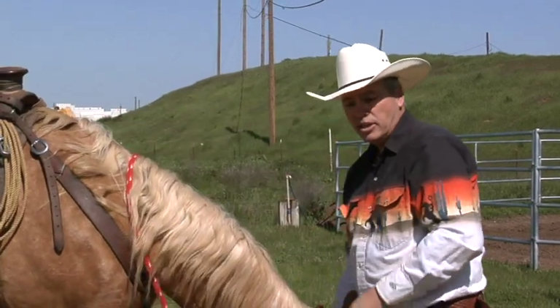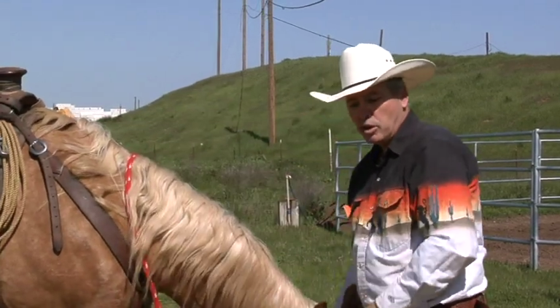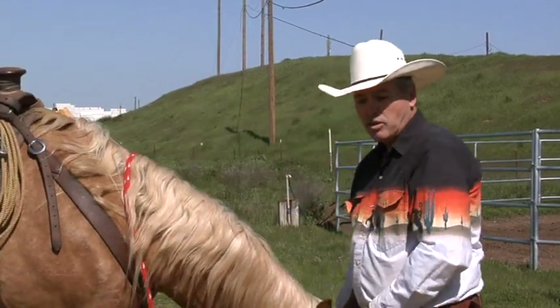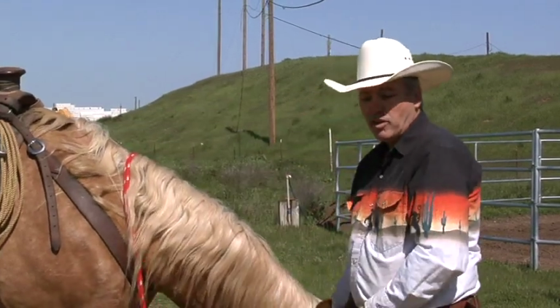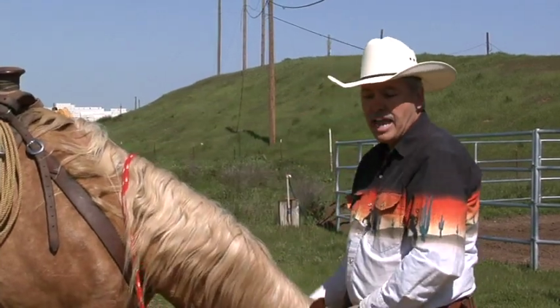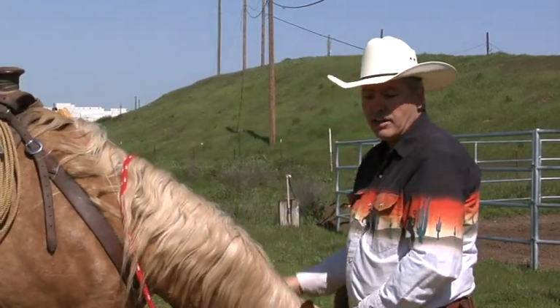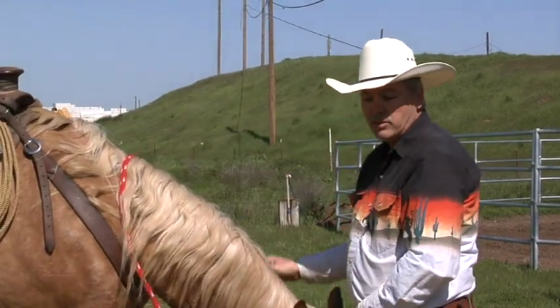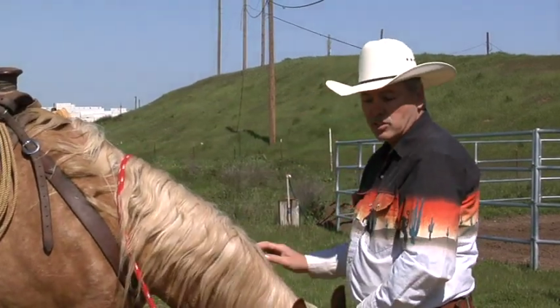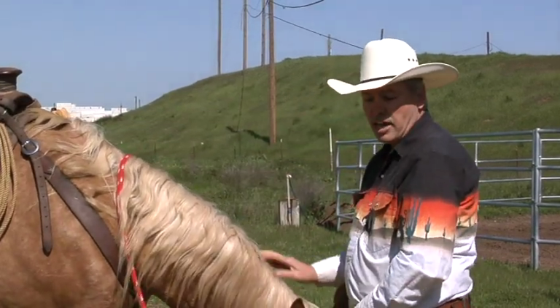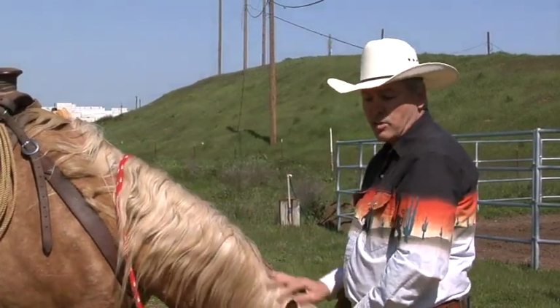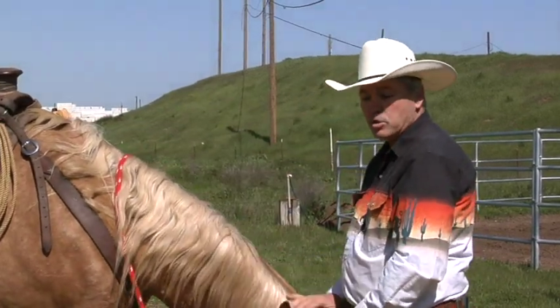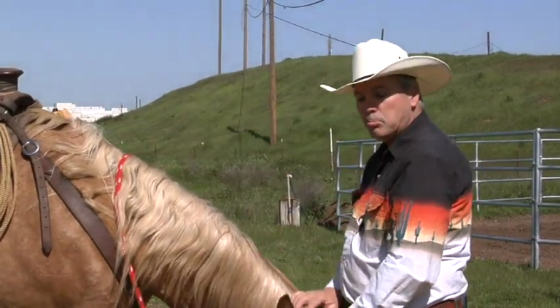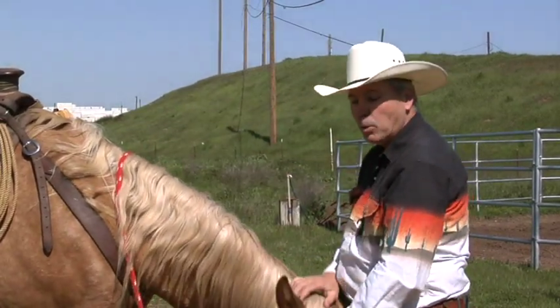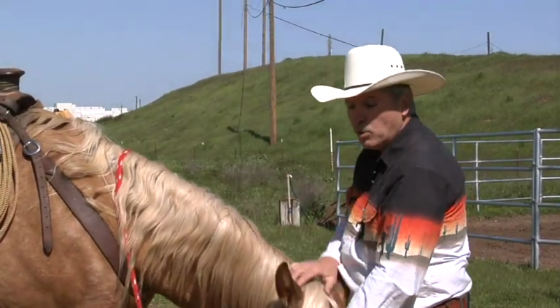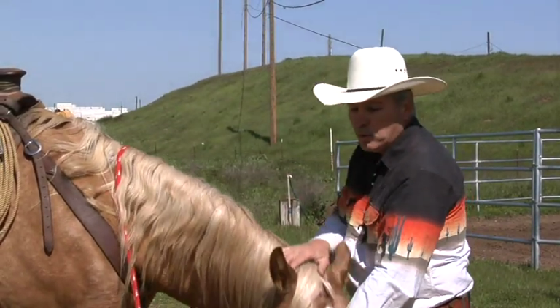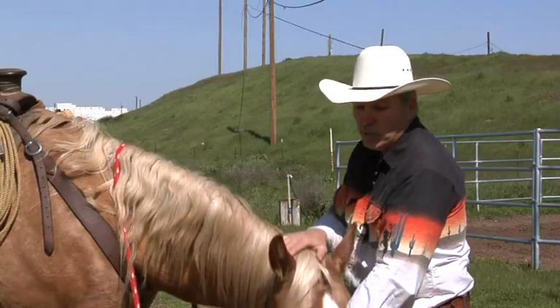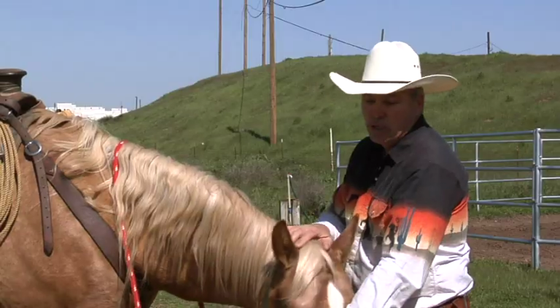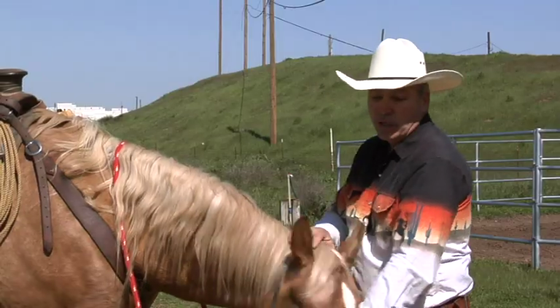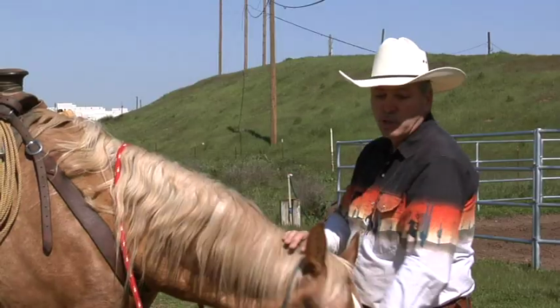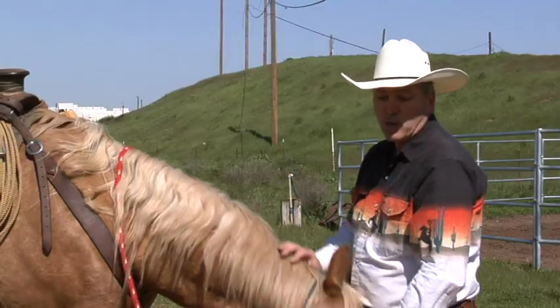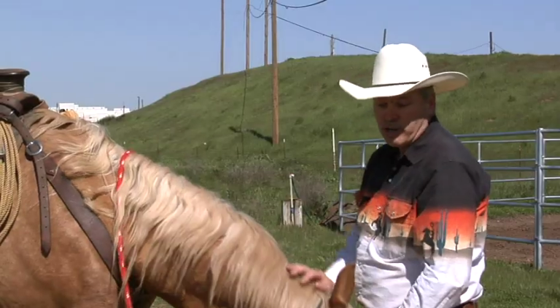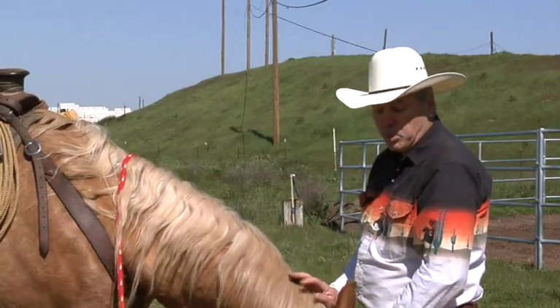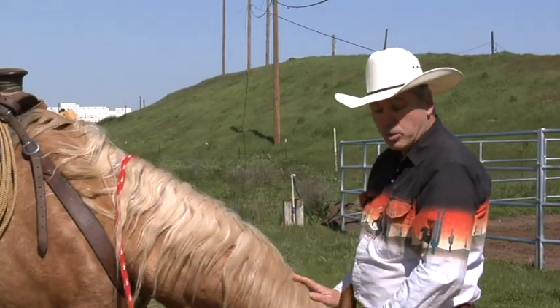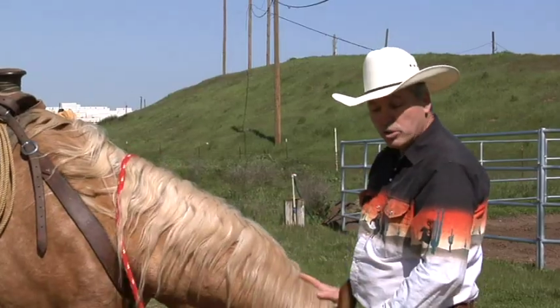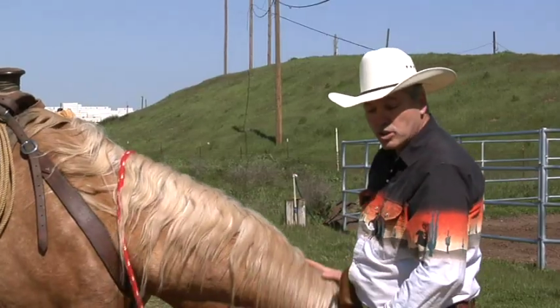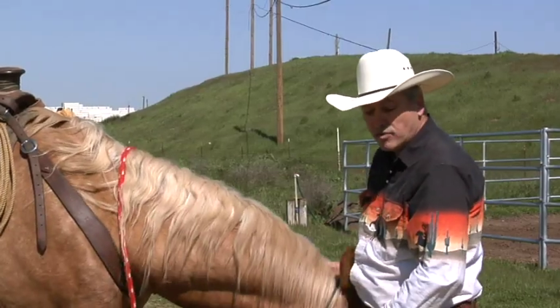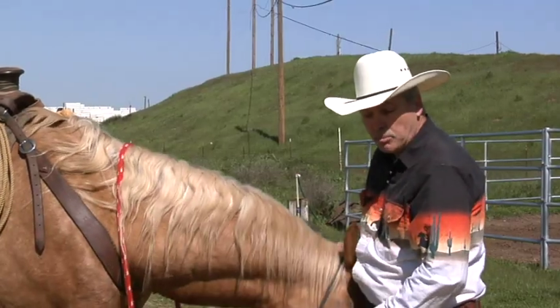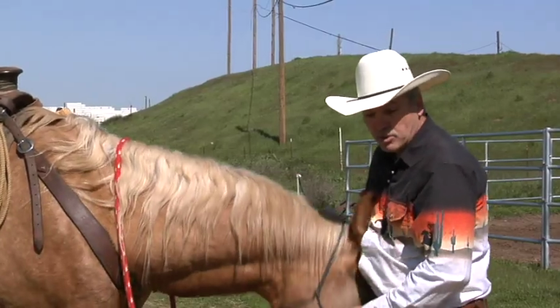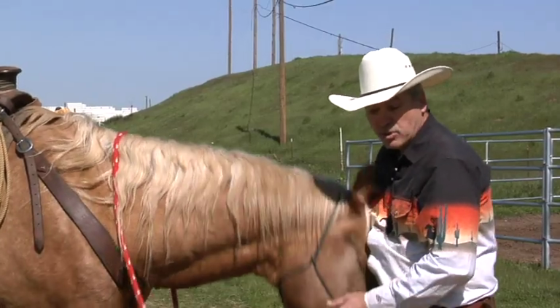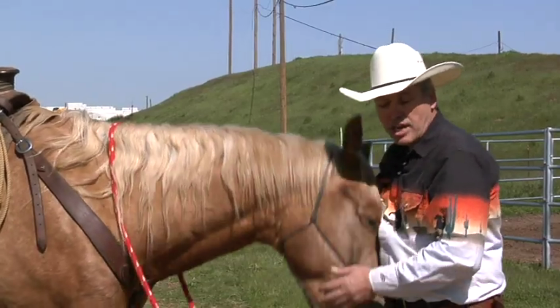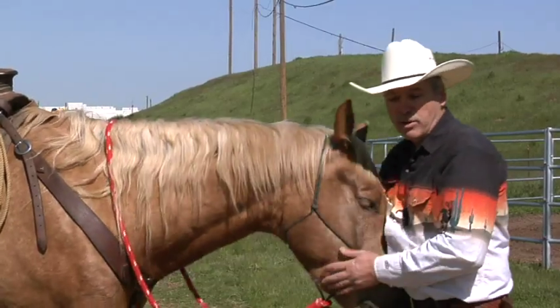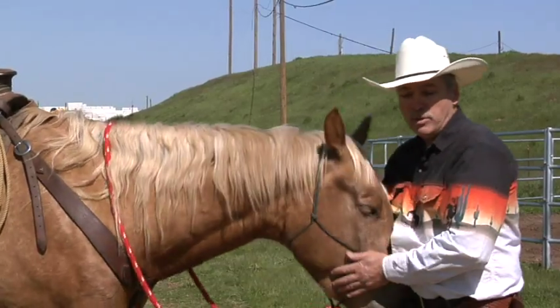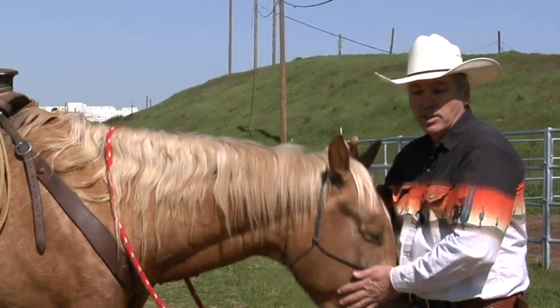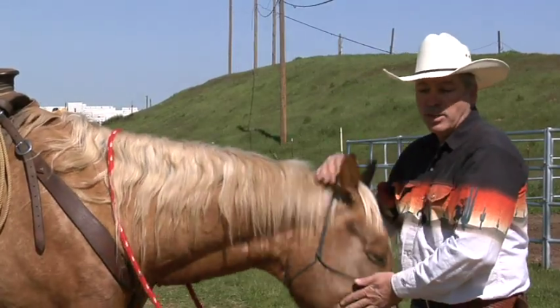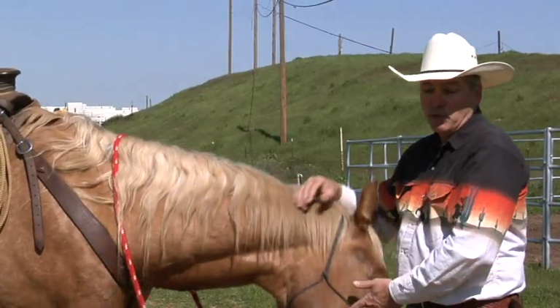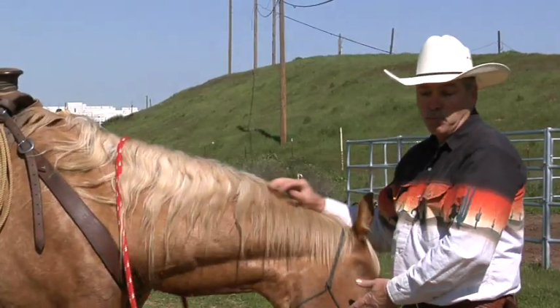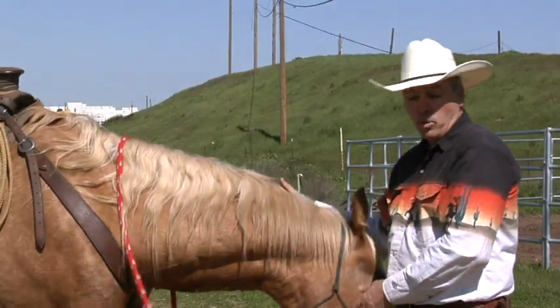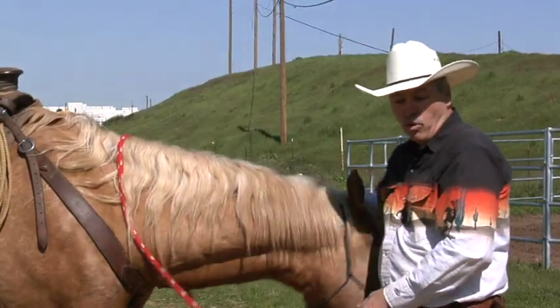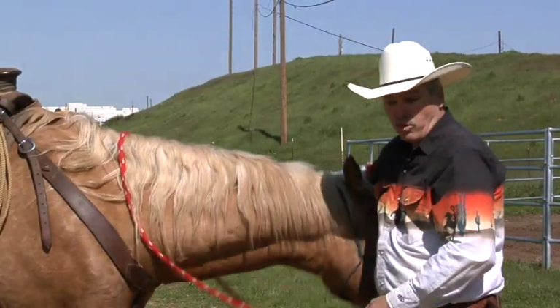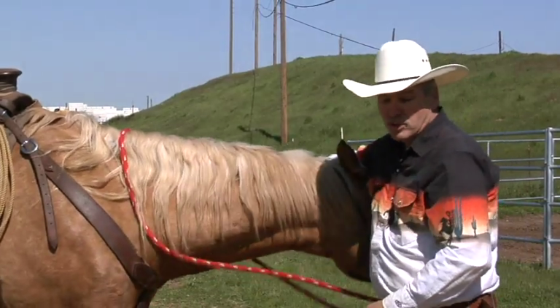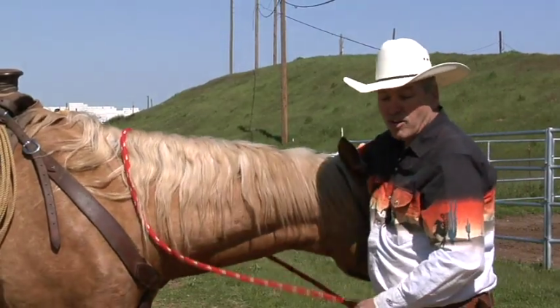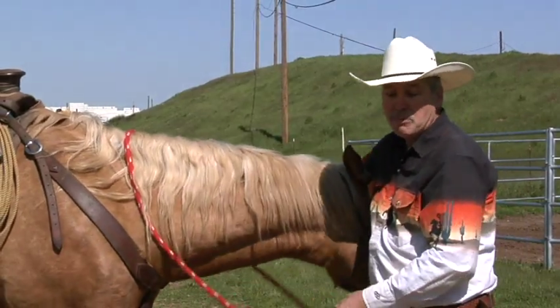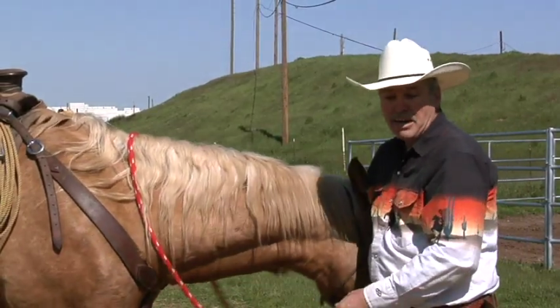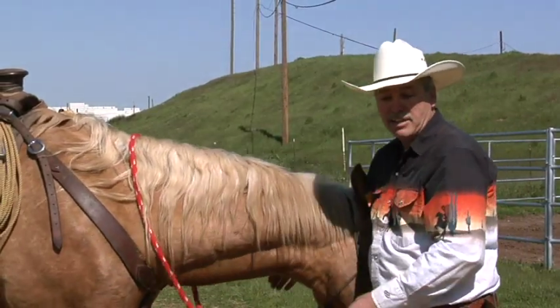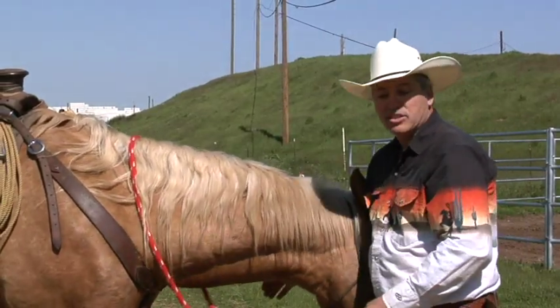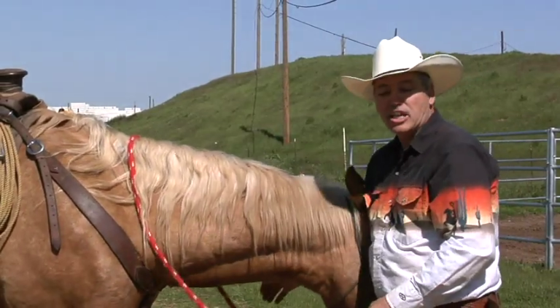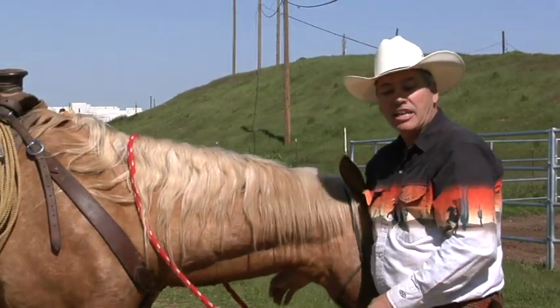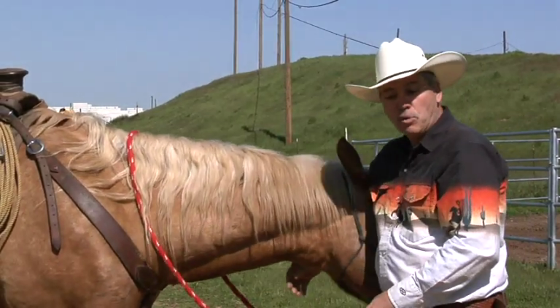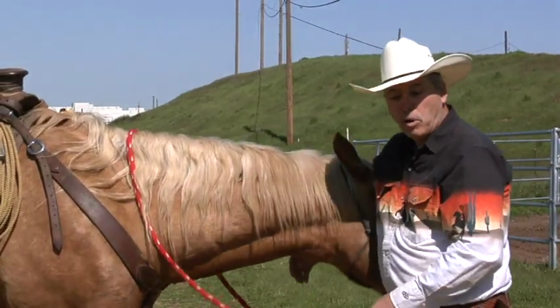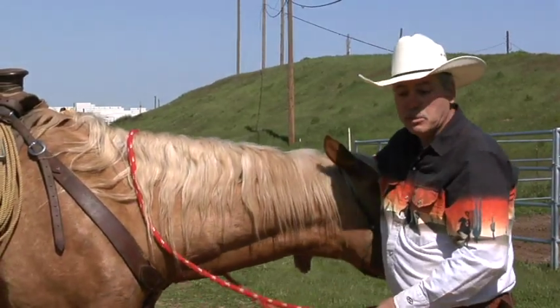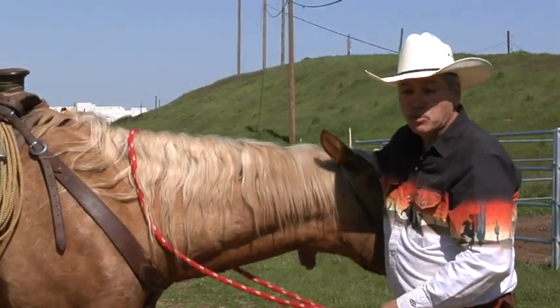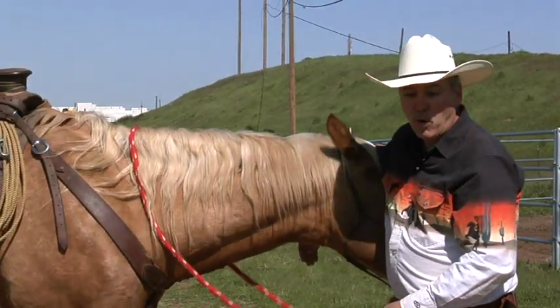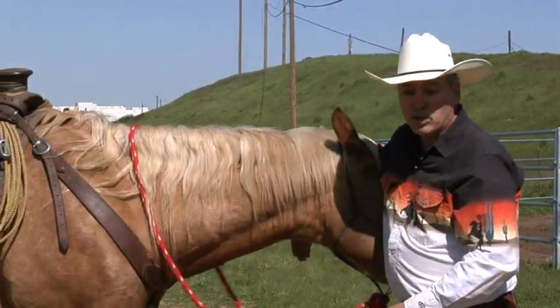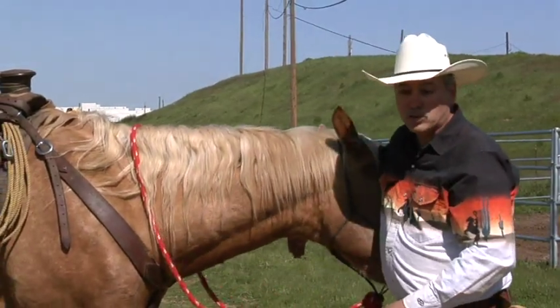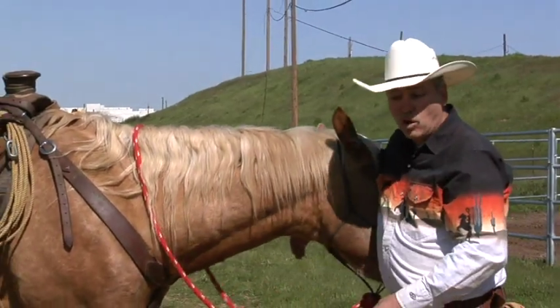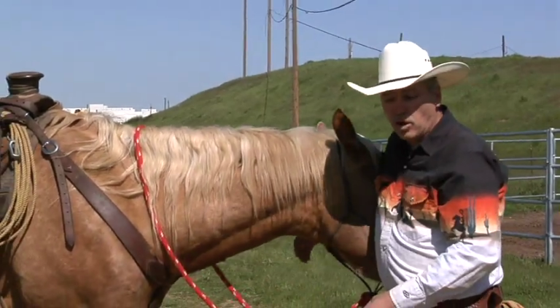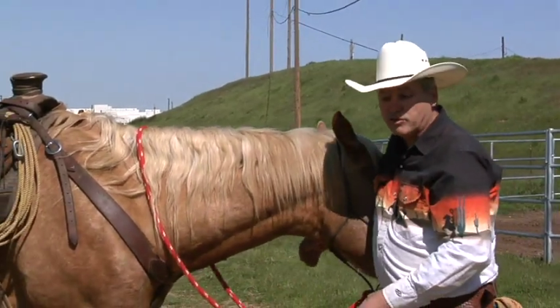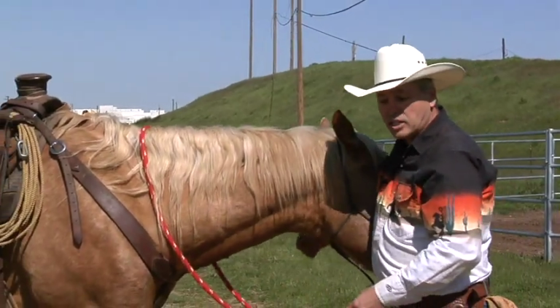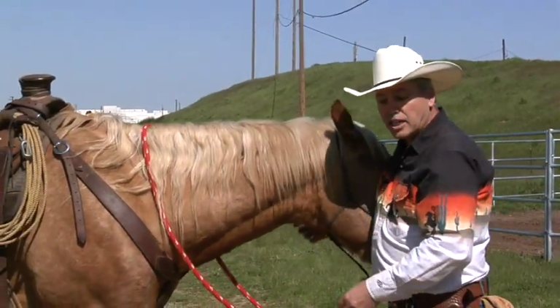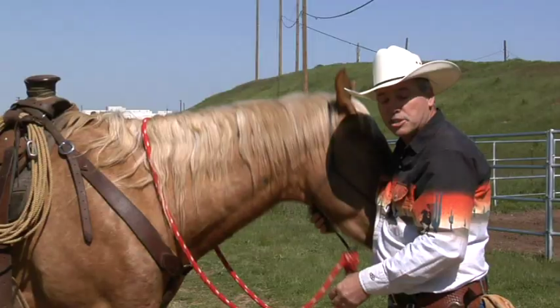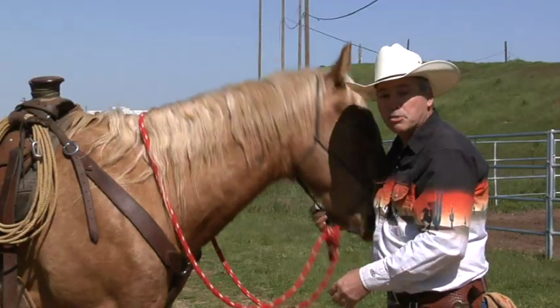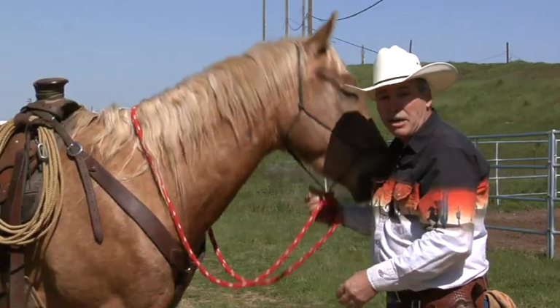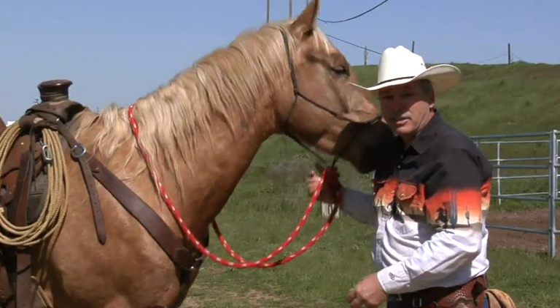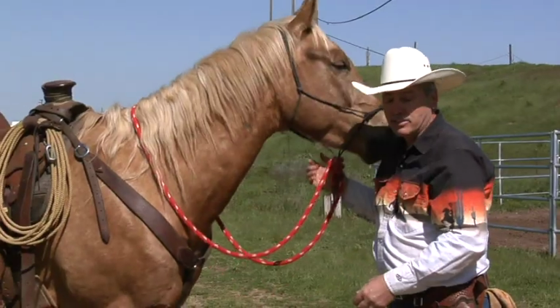You either hang on the saddle, you pull, you try to pull yourself up on the saddle, you pull the horse off balance, and he normally walks off to catch his balance.